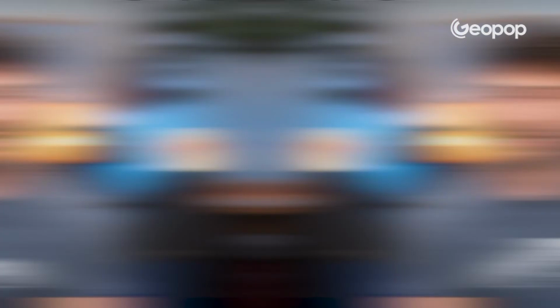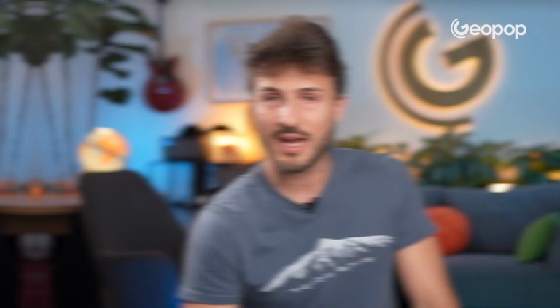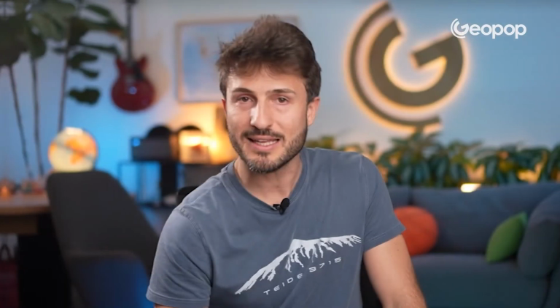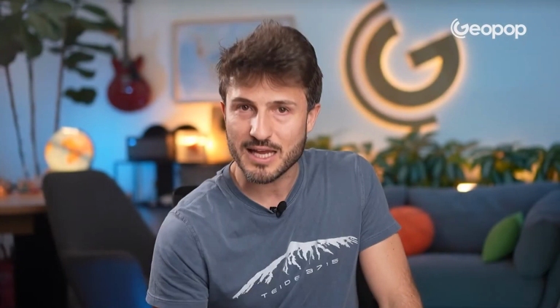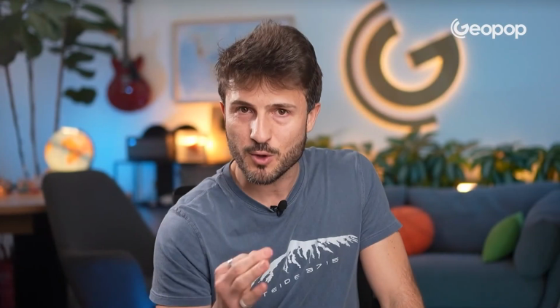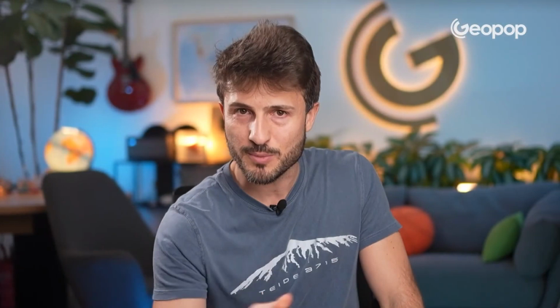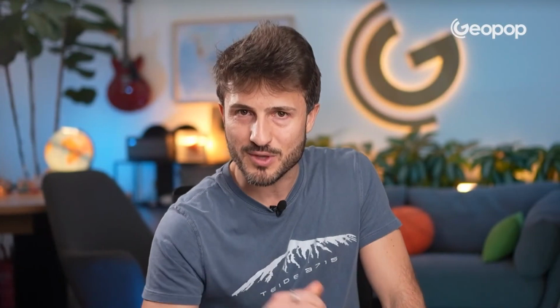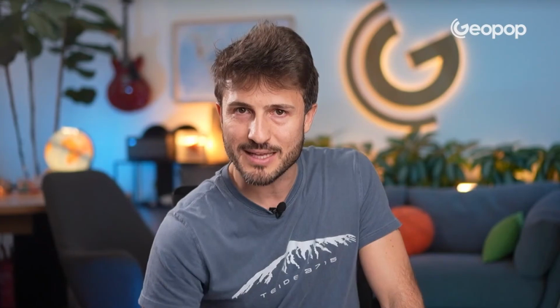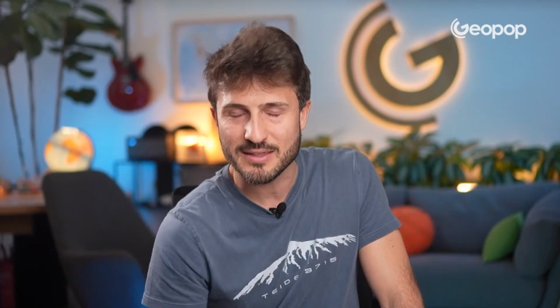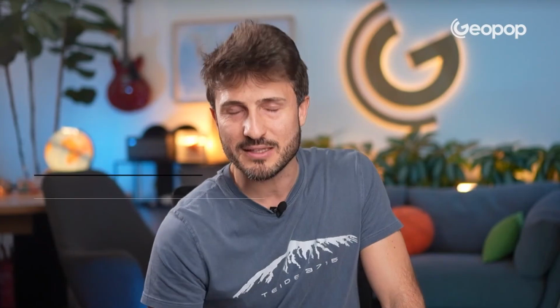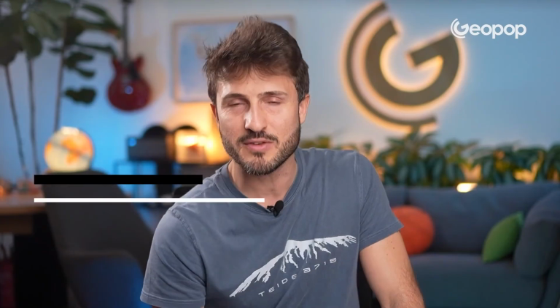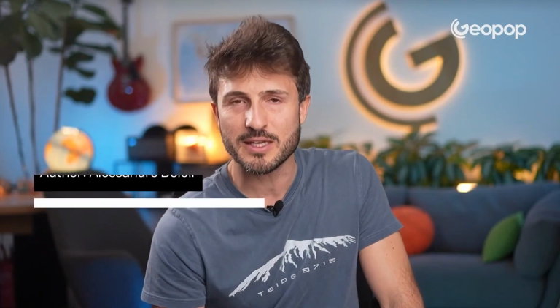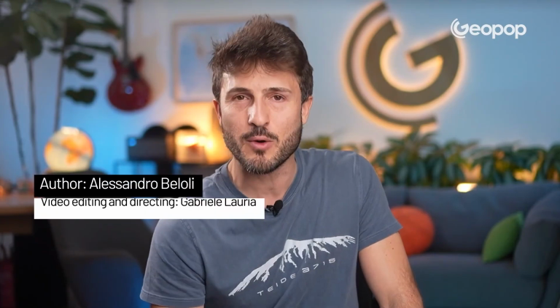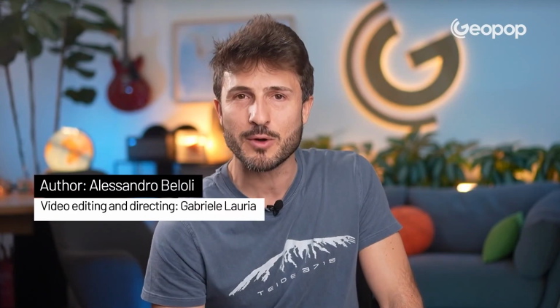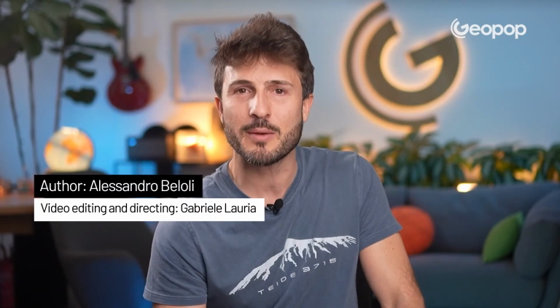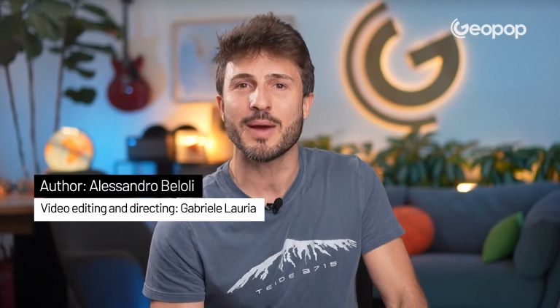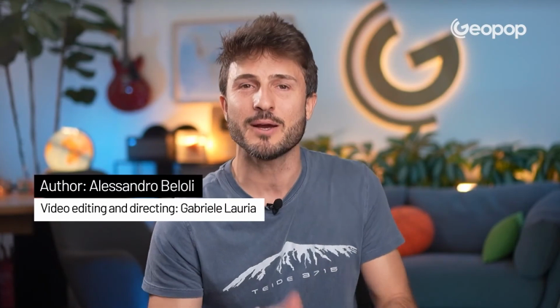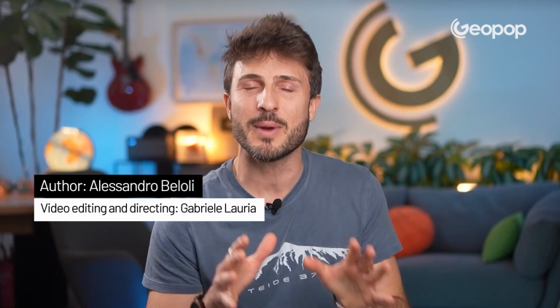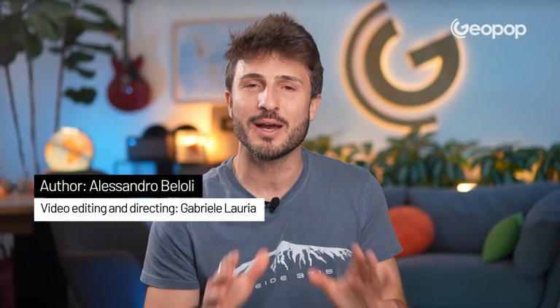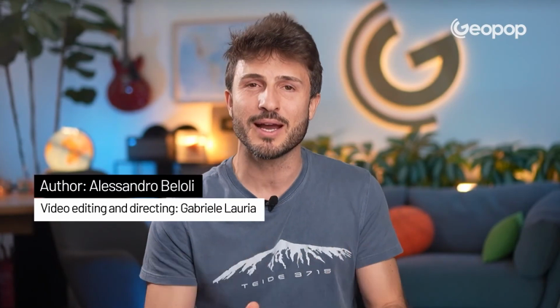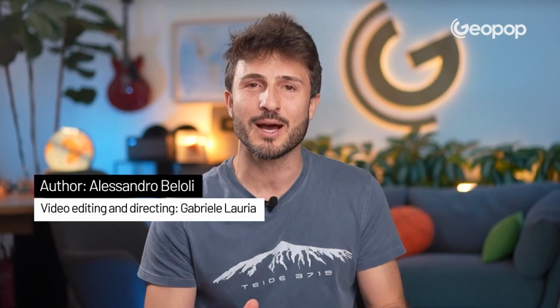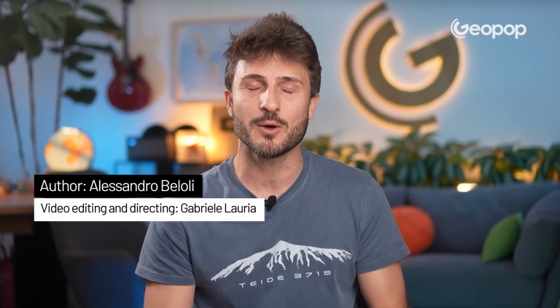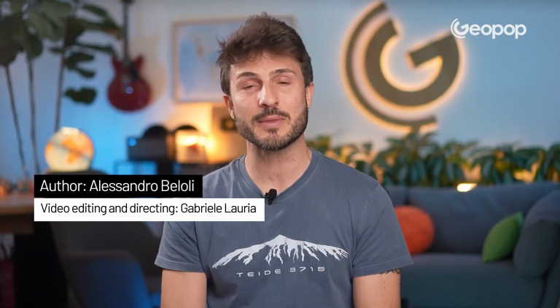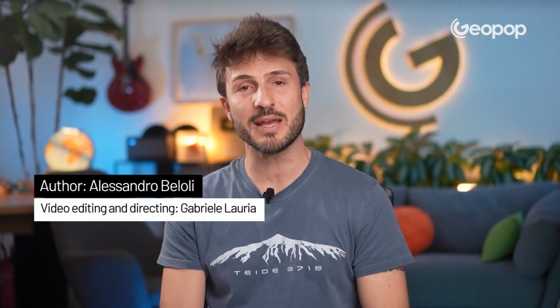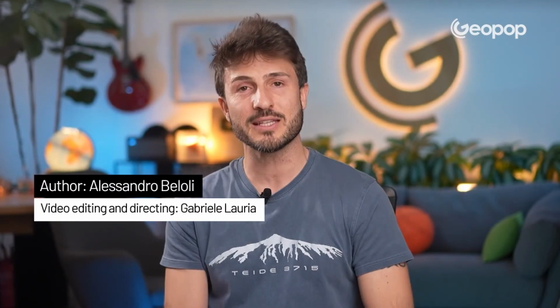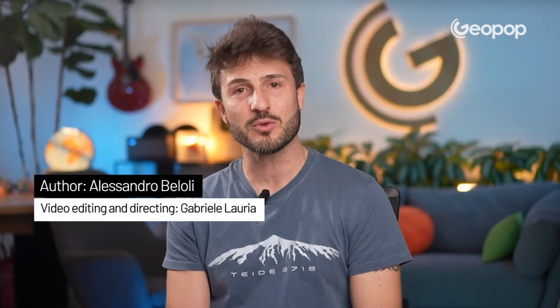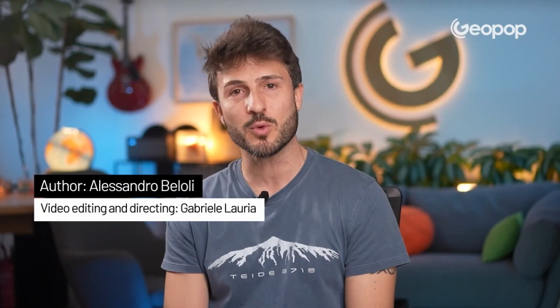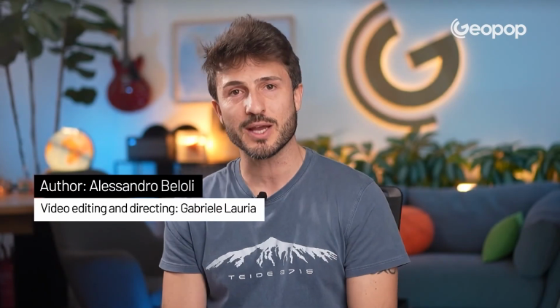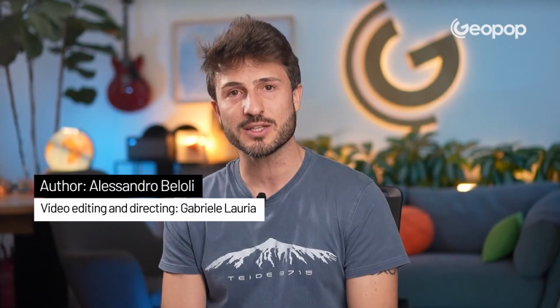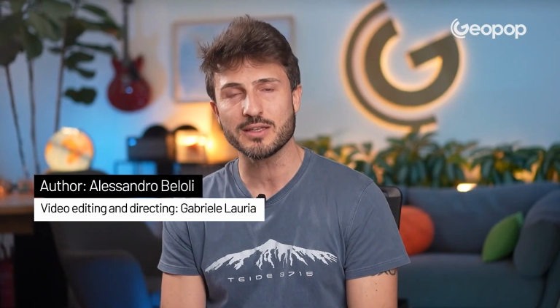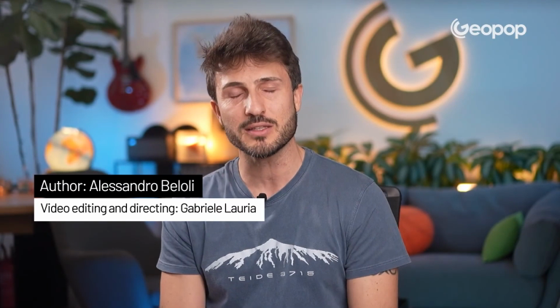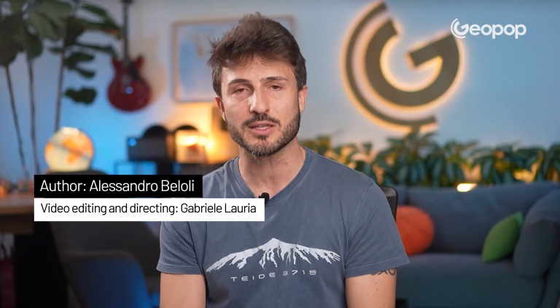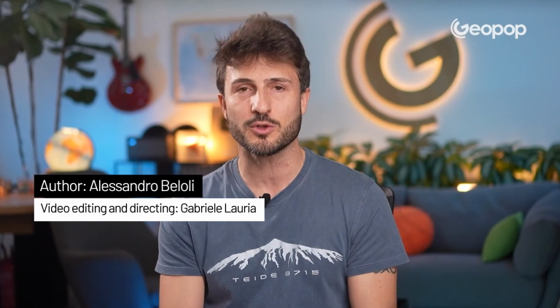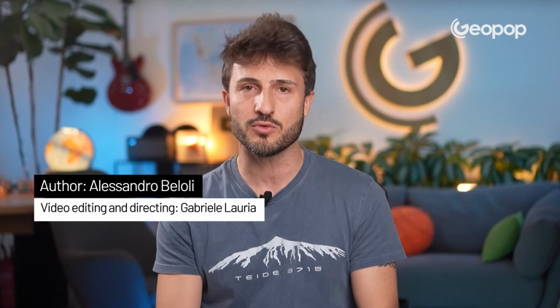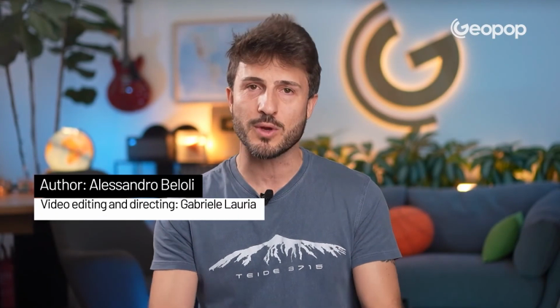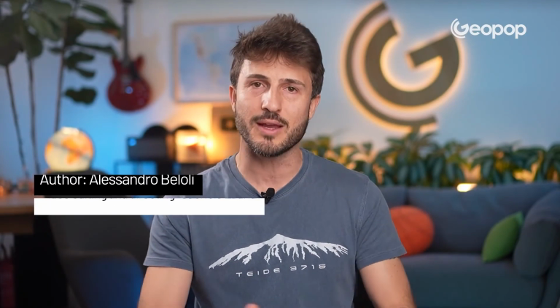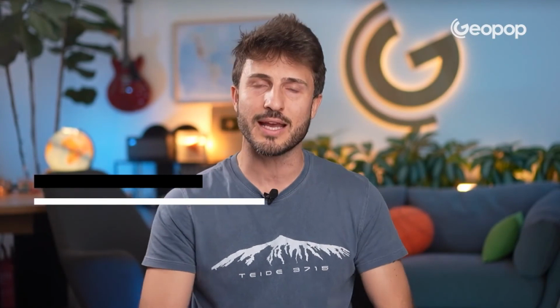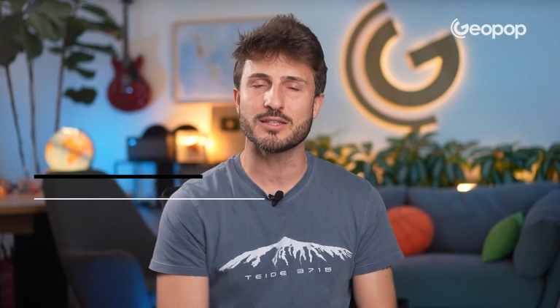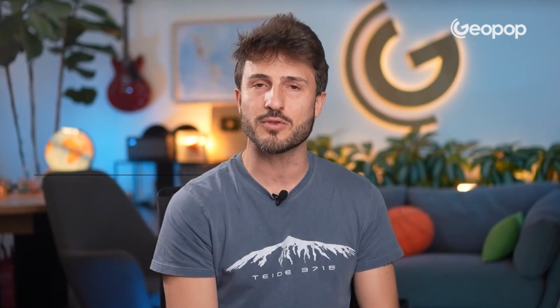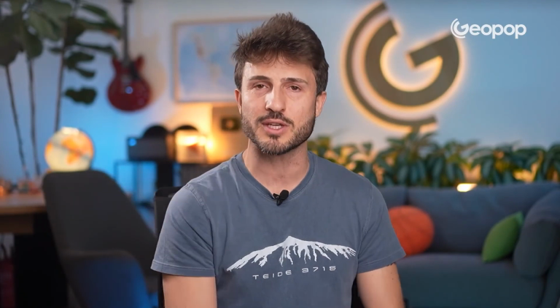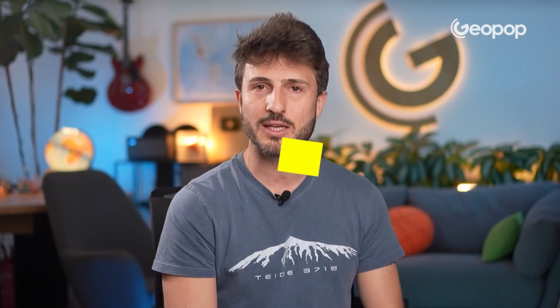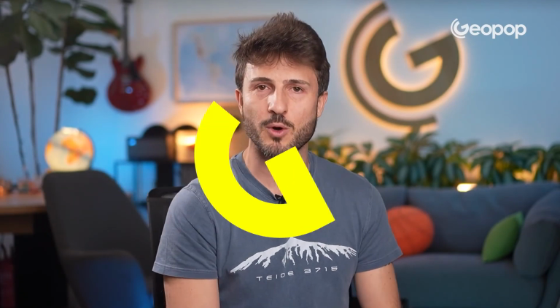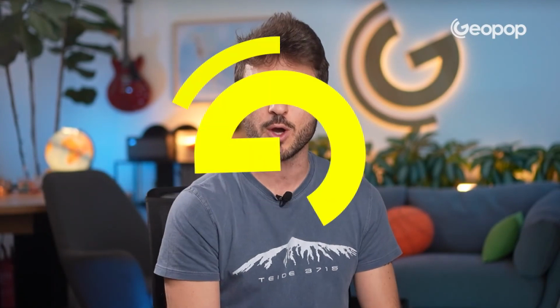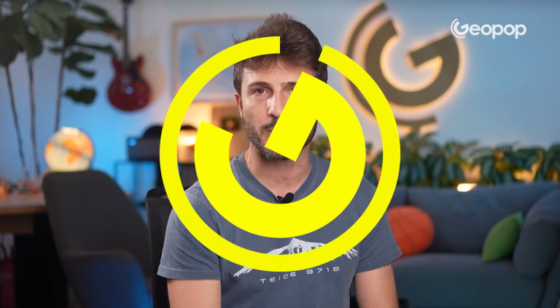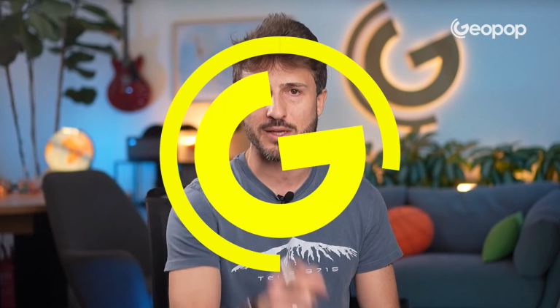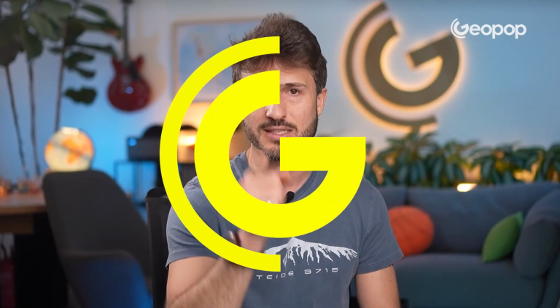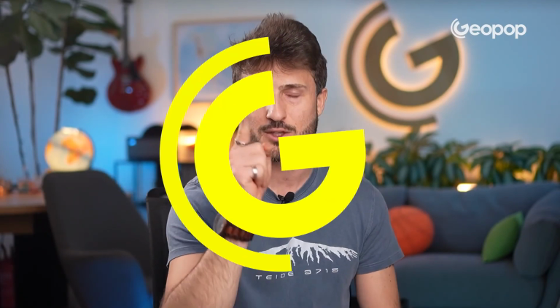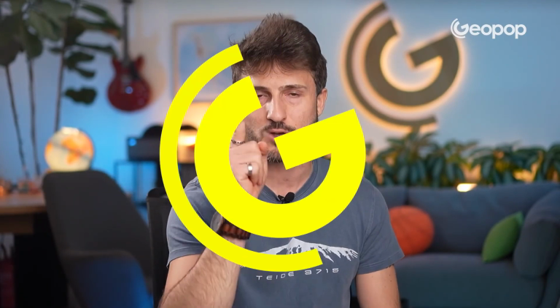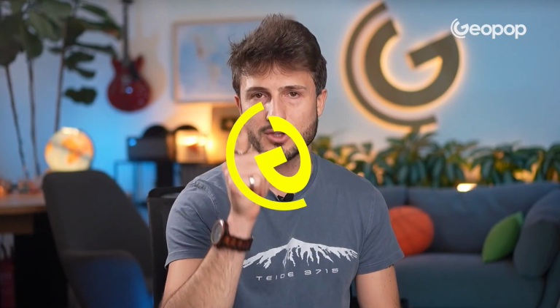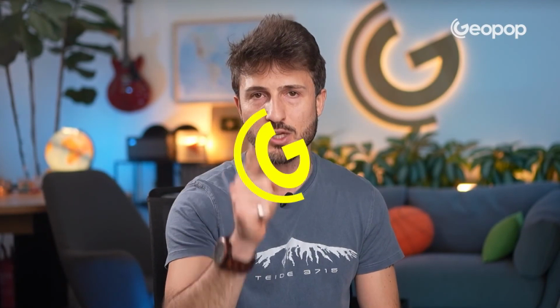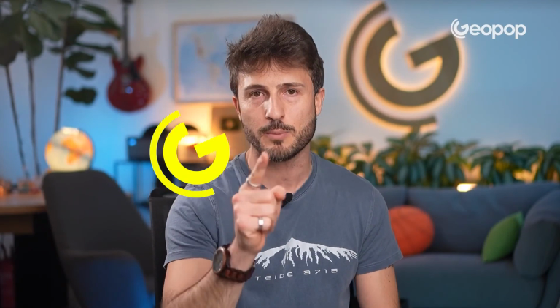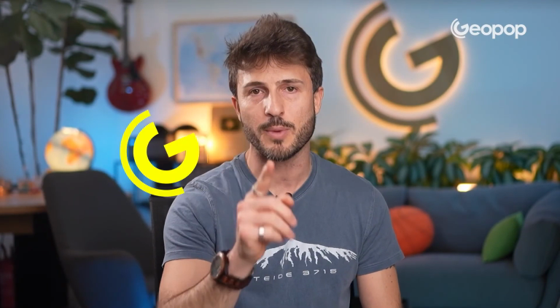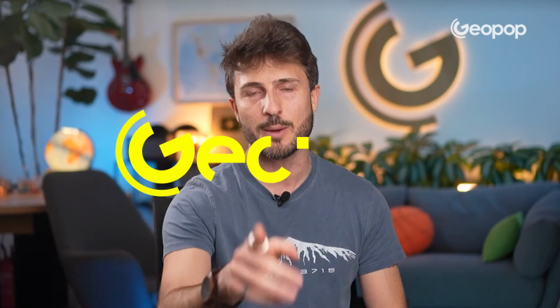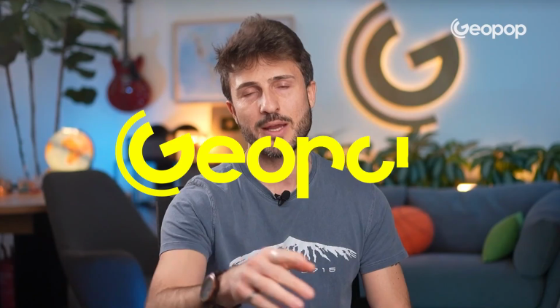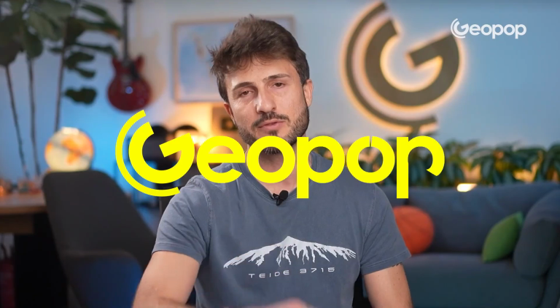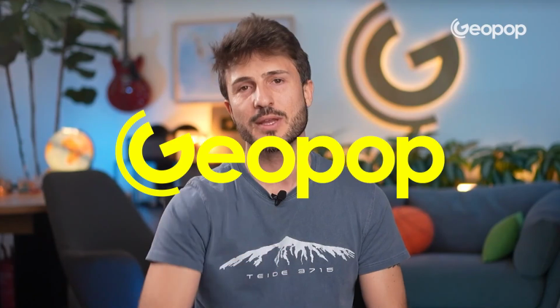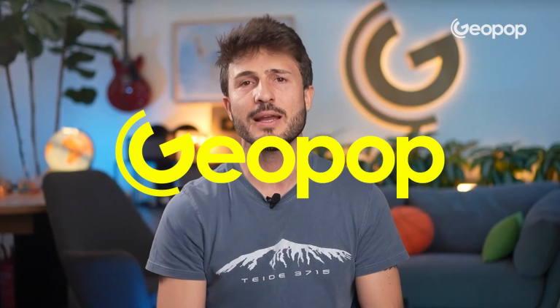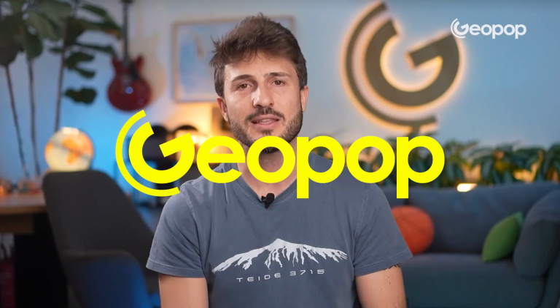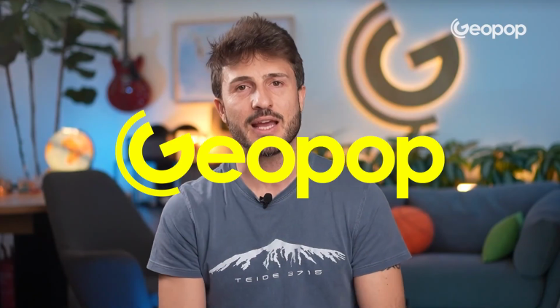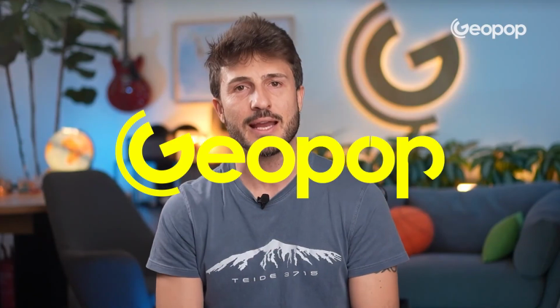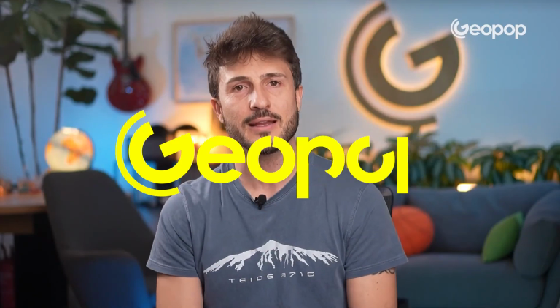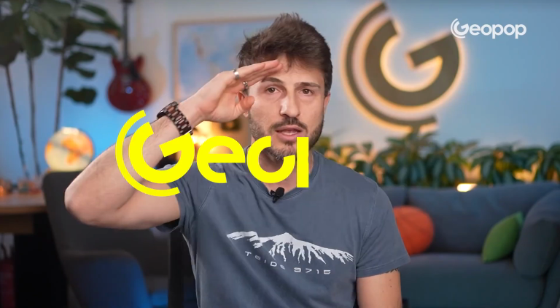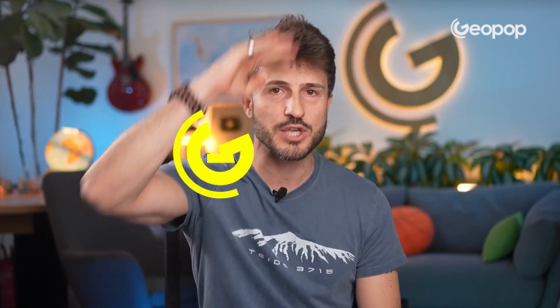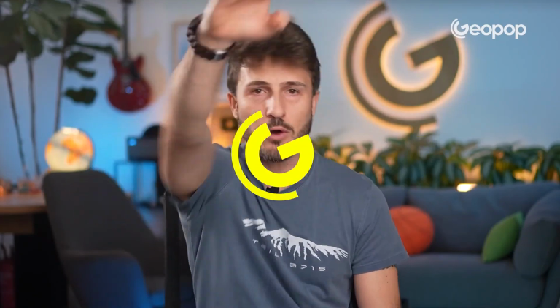I hope you liked this video on the Panama Canal. Thanks for watching. See you for the next video, always here on Geopop Everyday Science.